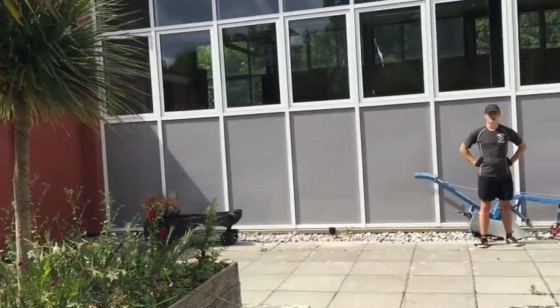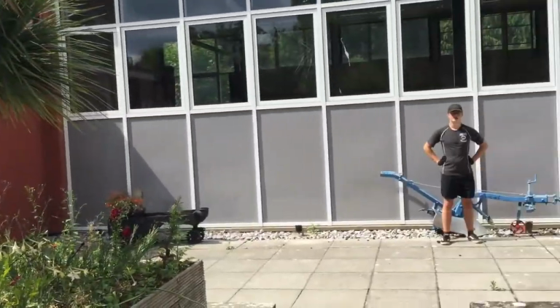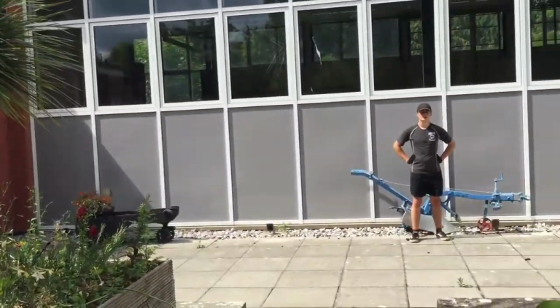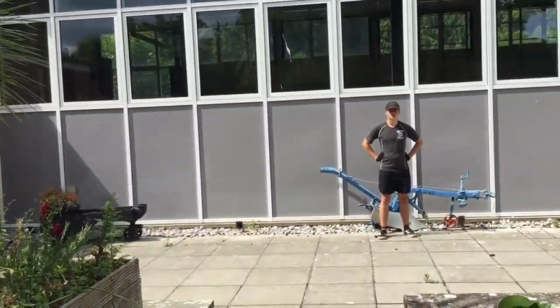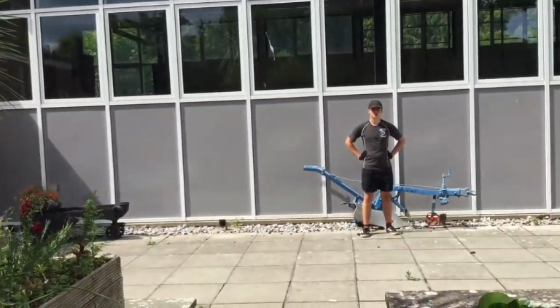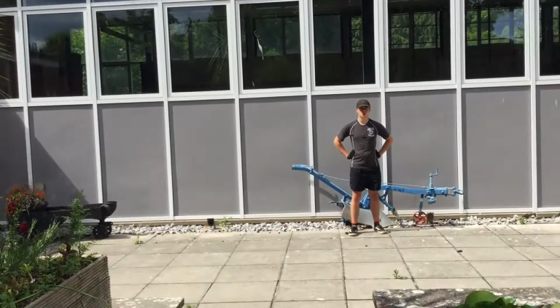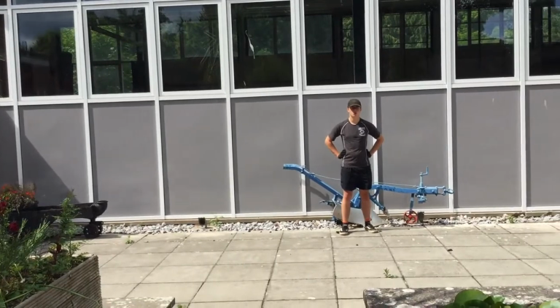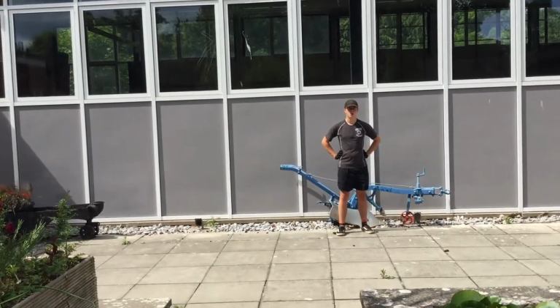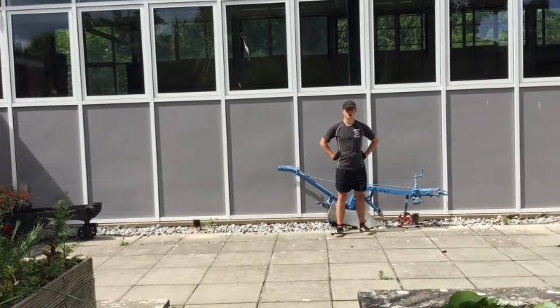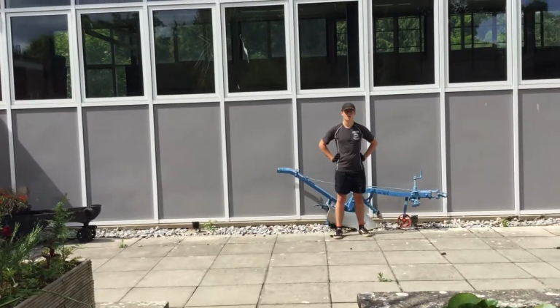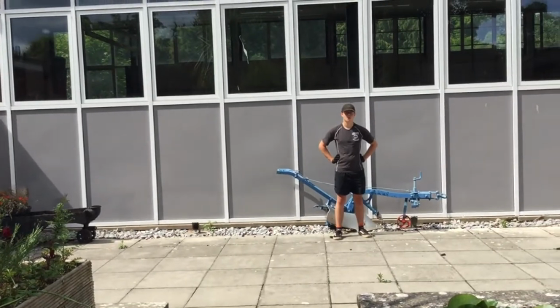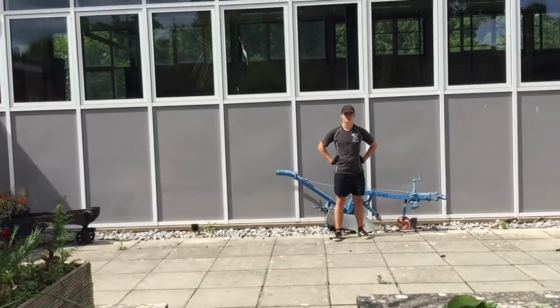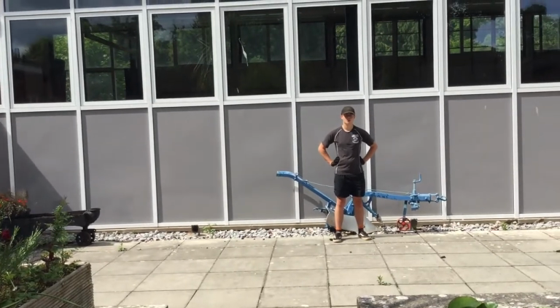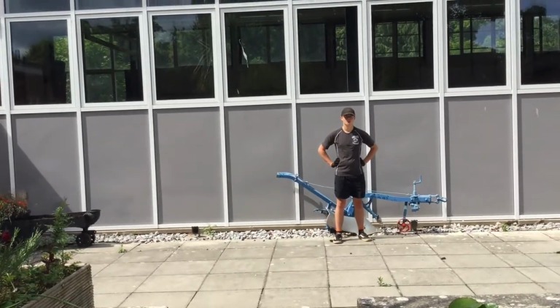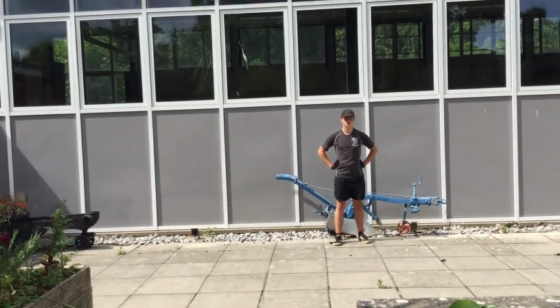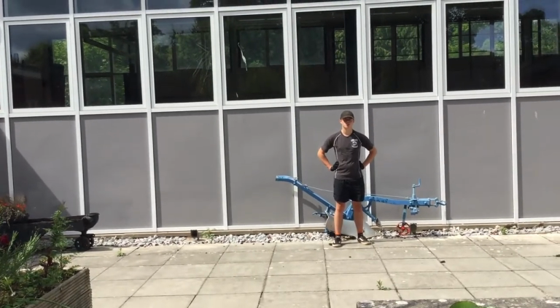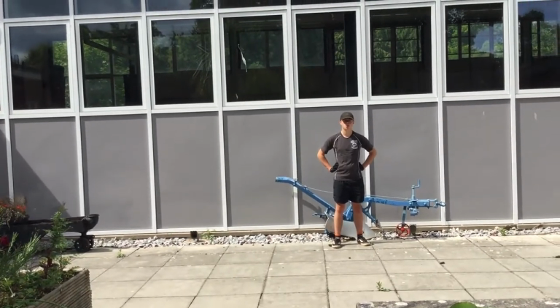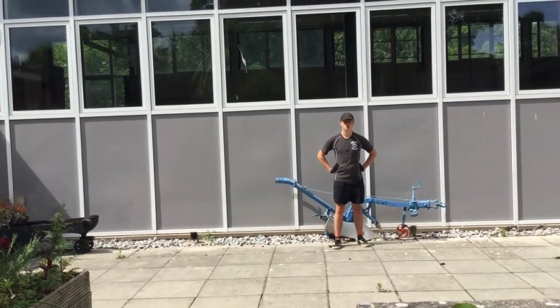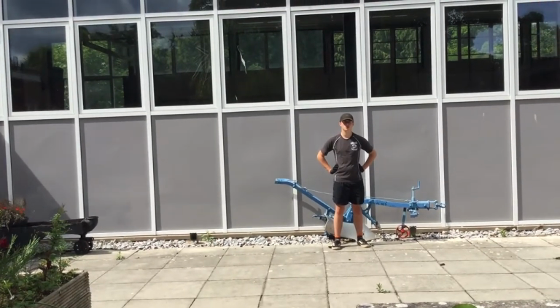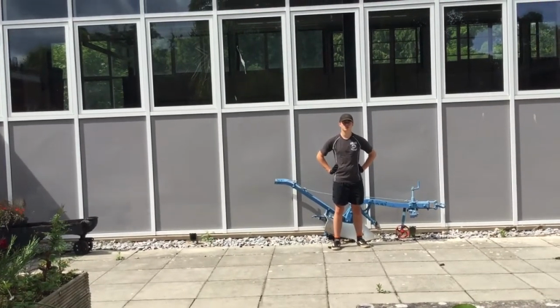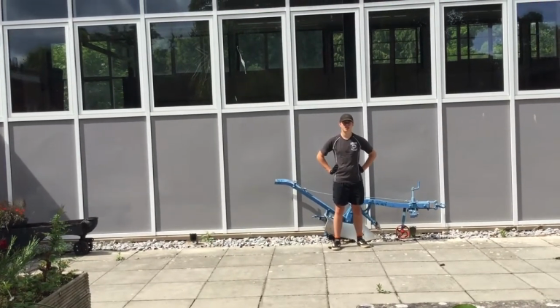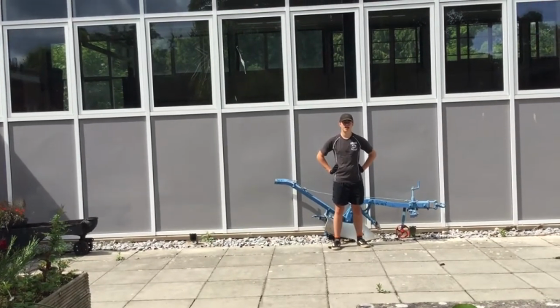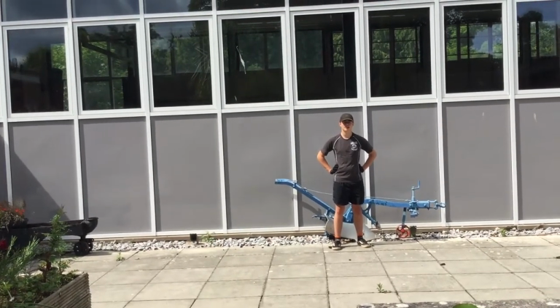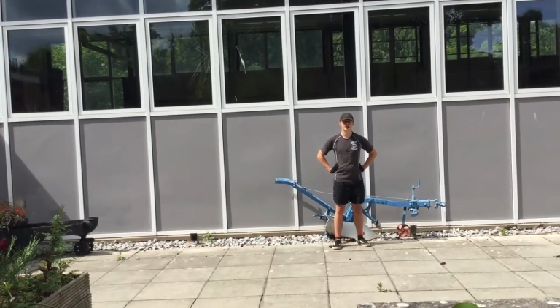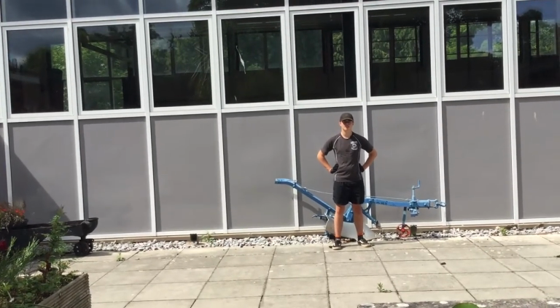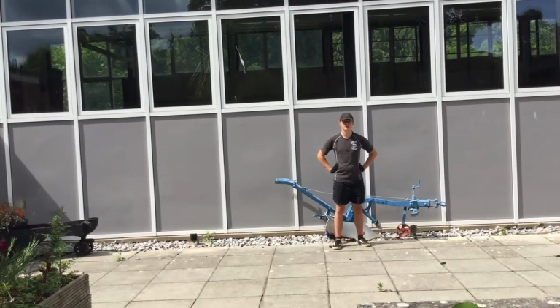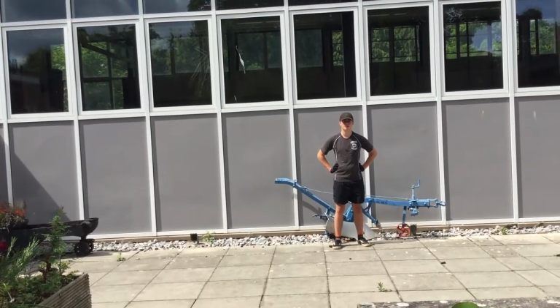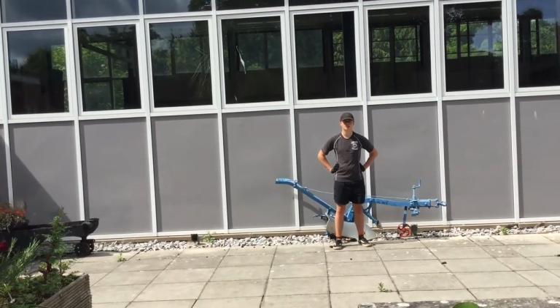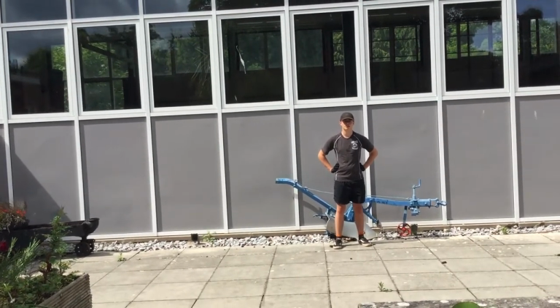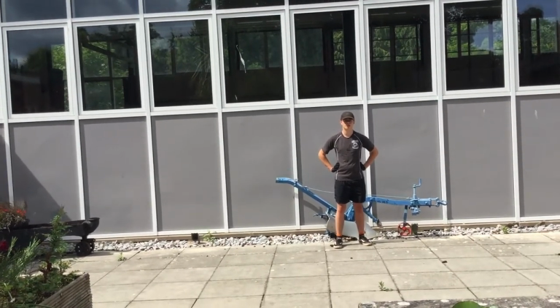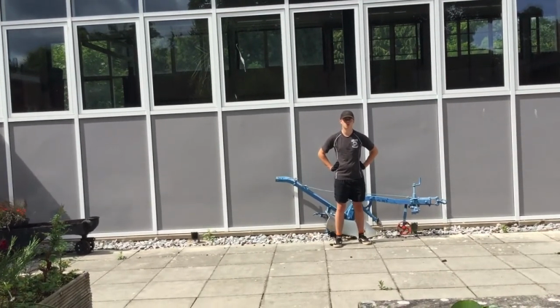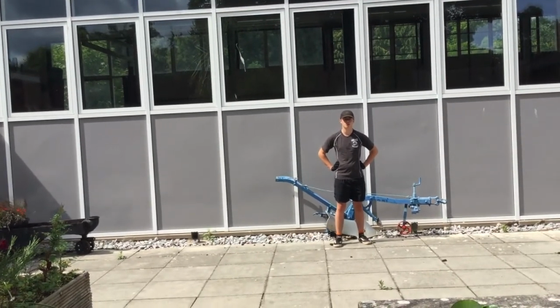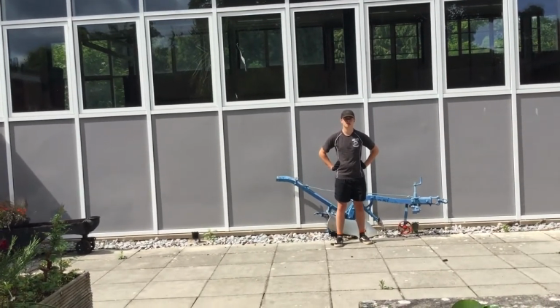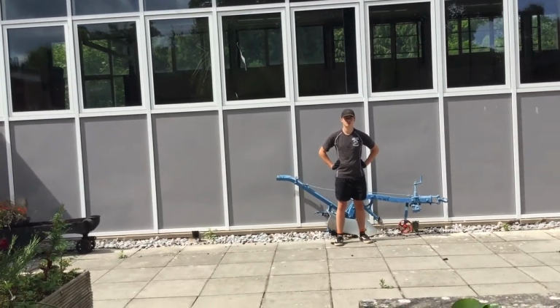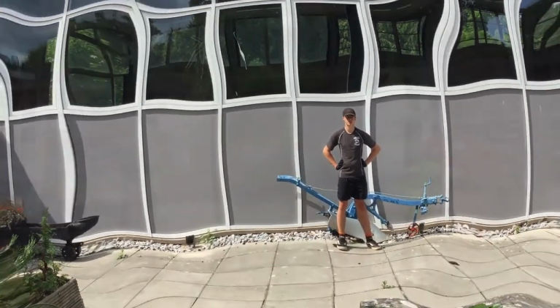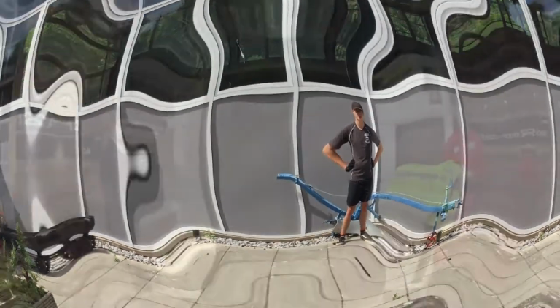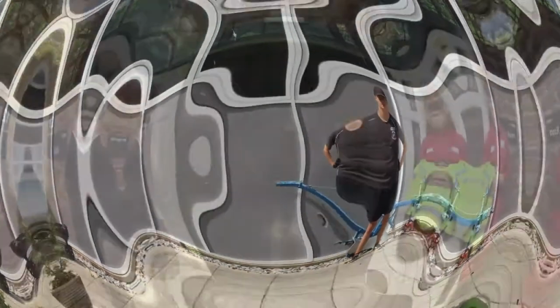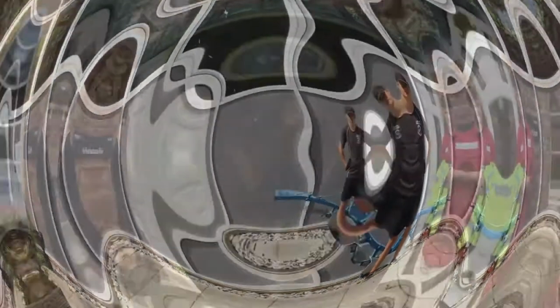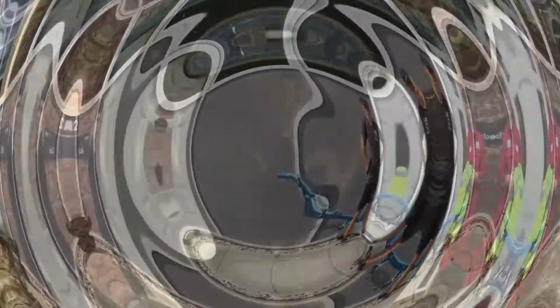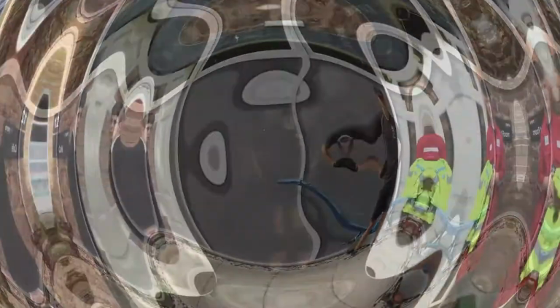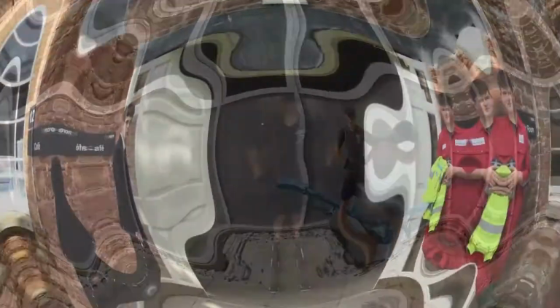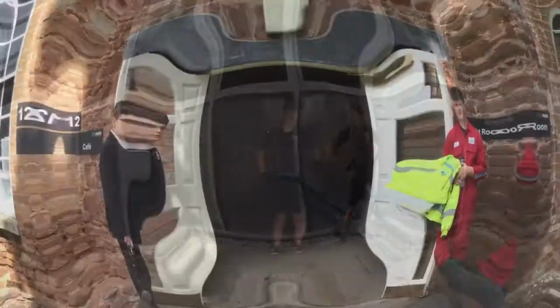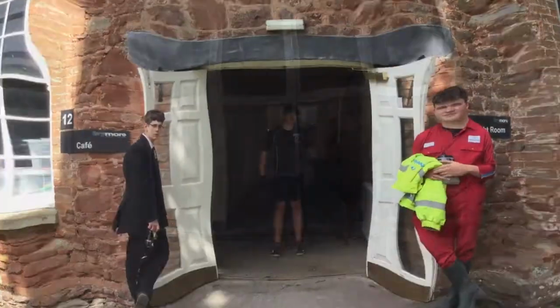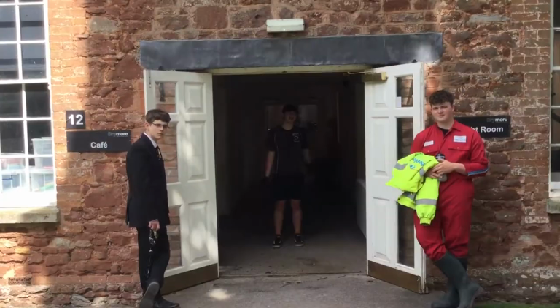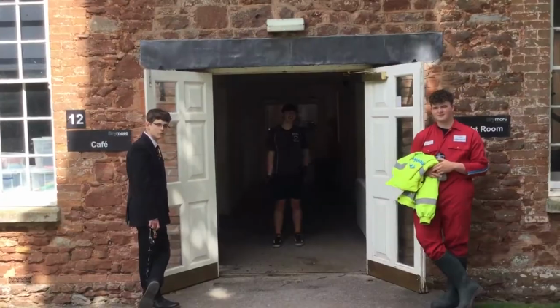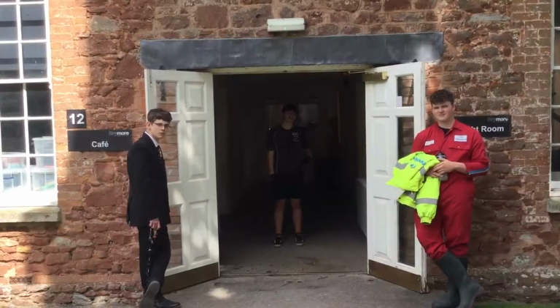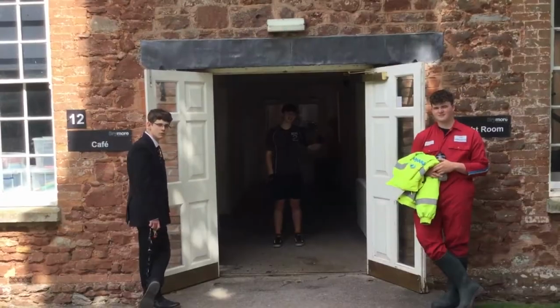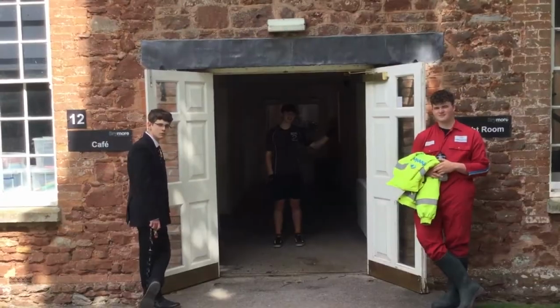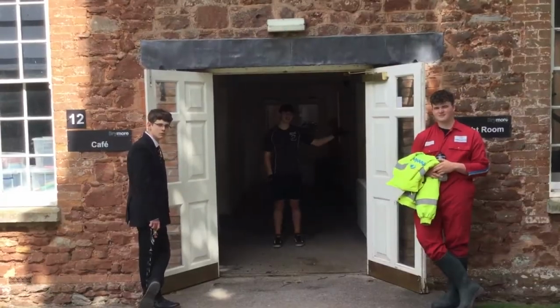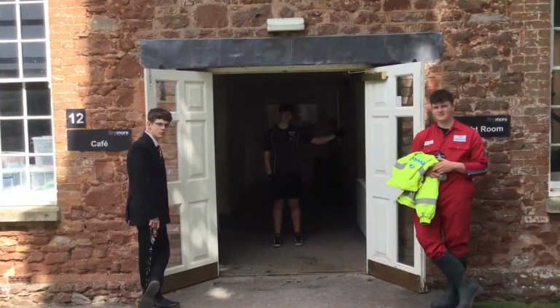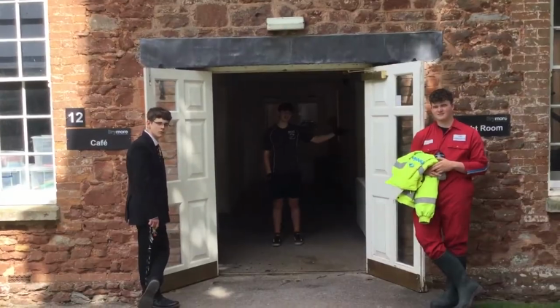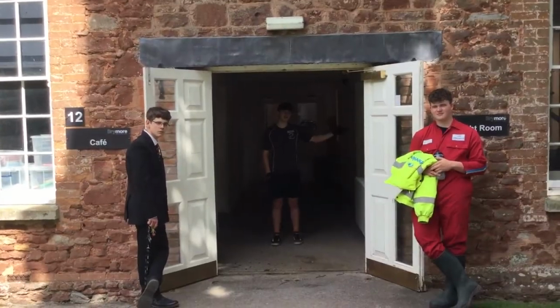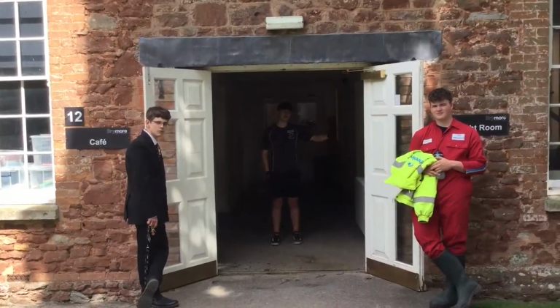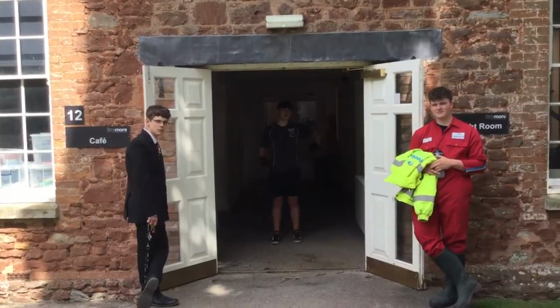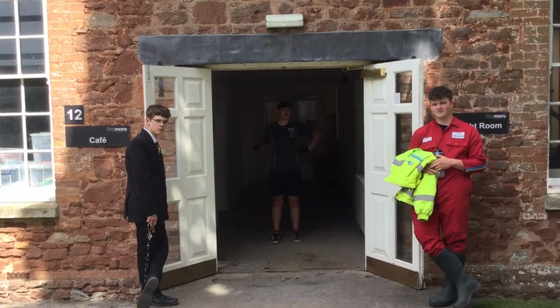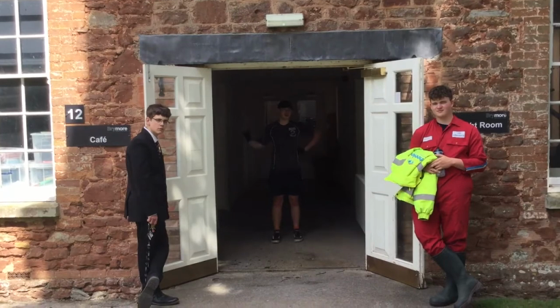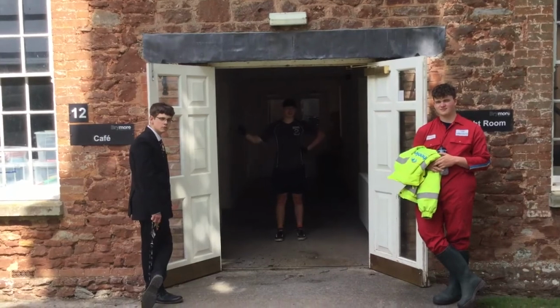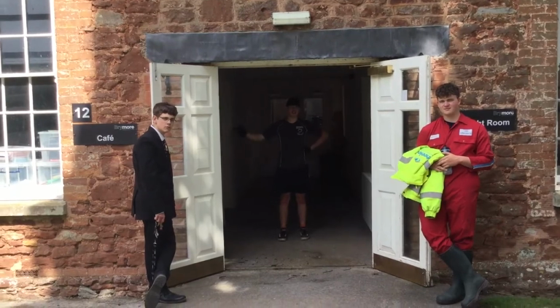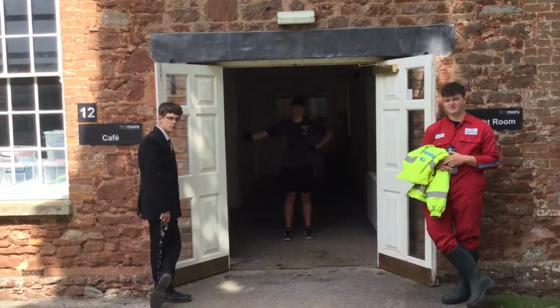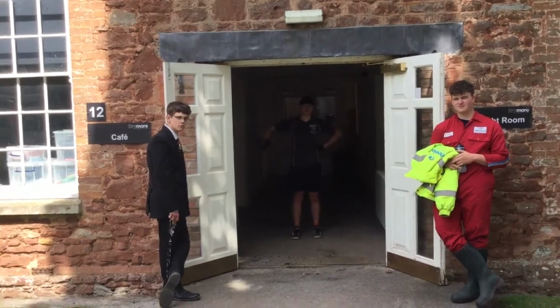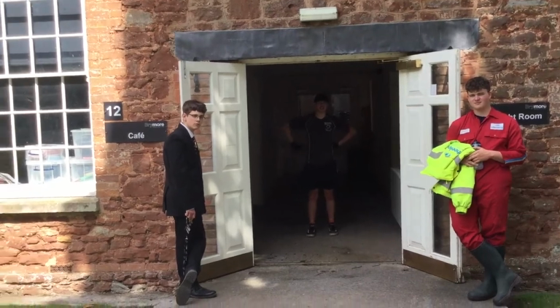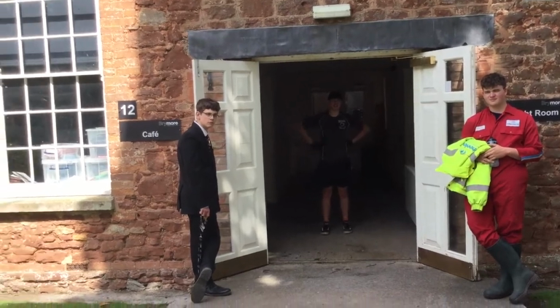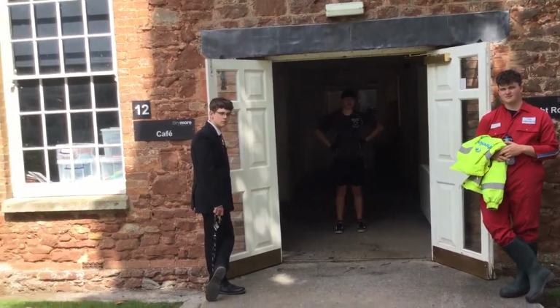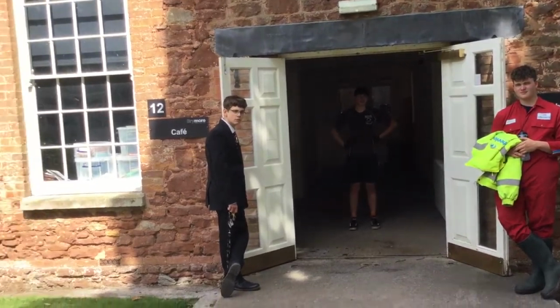This is the hall, a place where we do sports and have assemblies in the morning. Now in here, this is the gym, and this is the tuck shop.